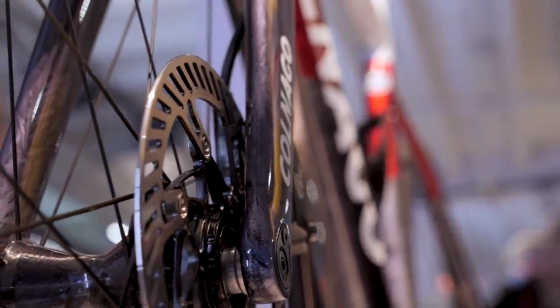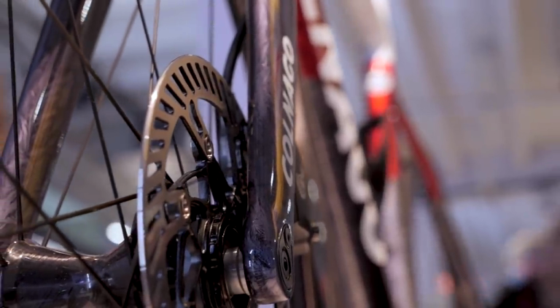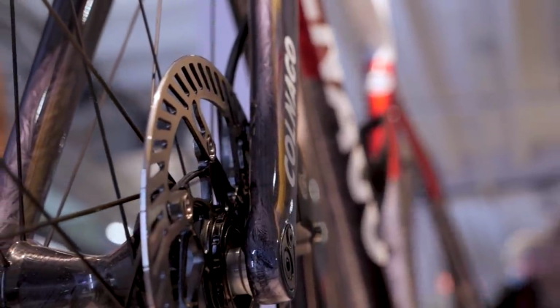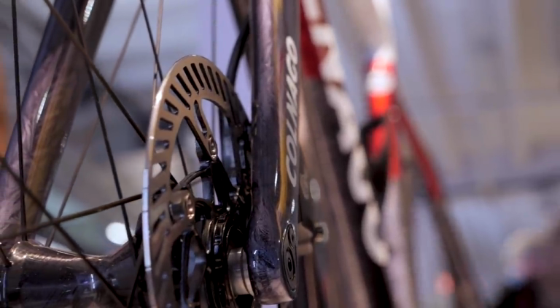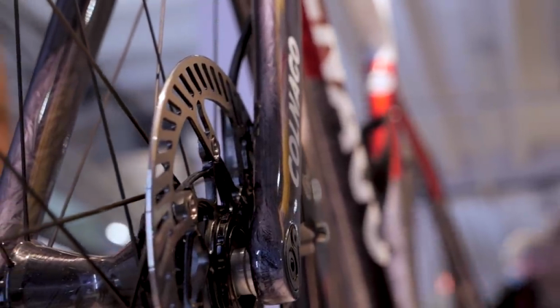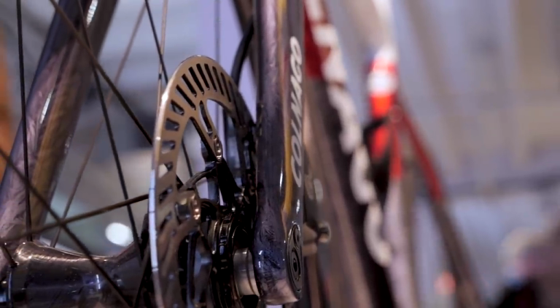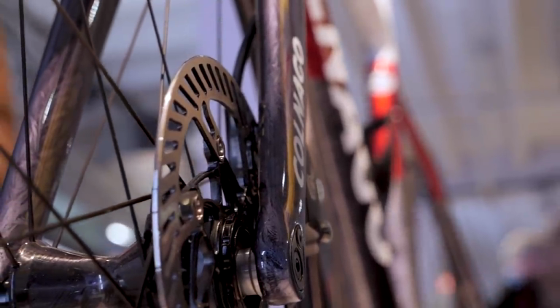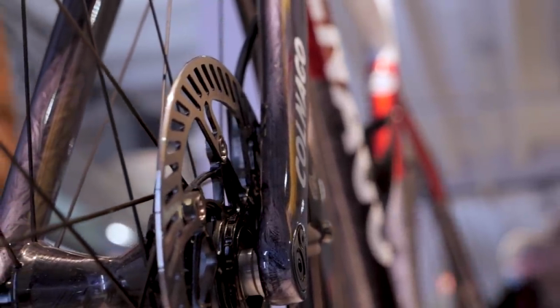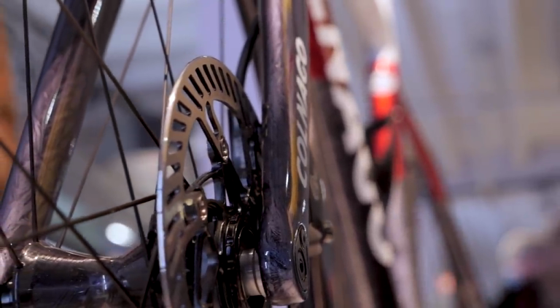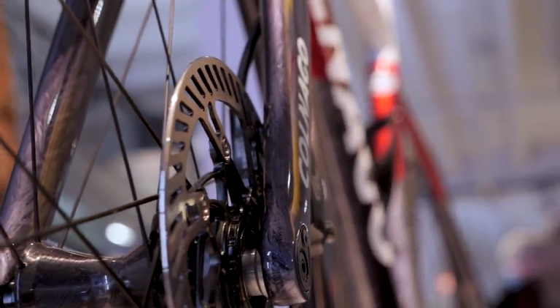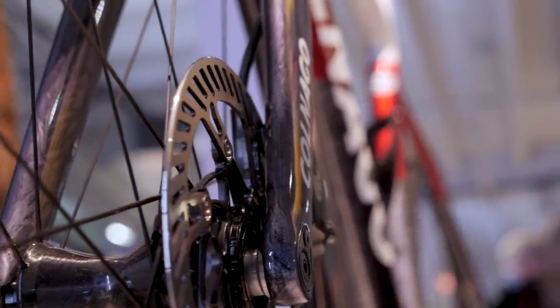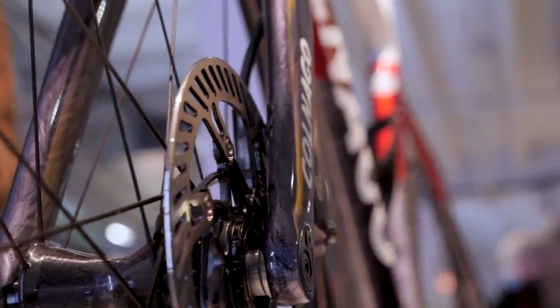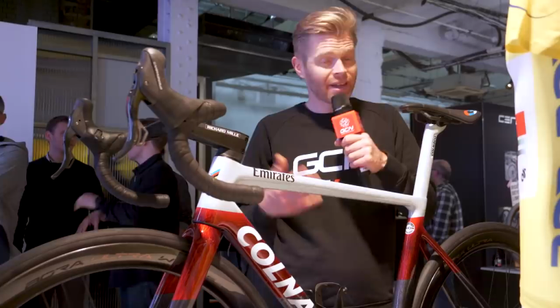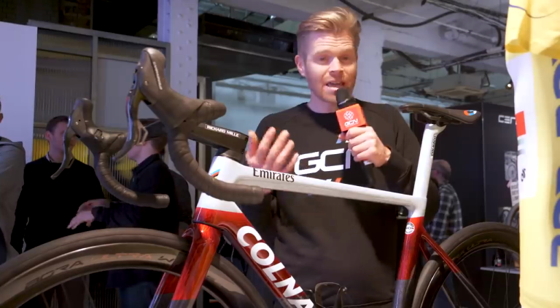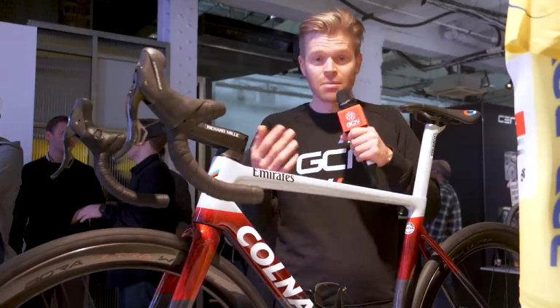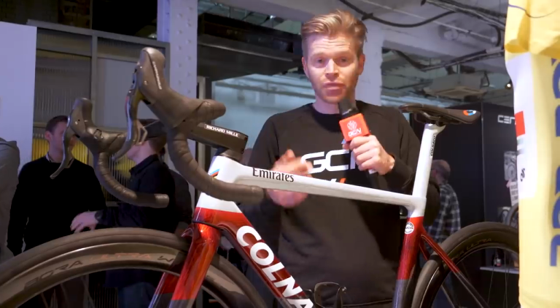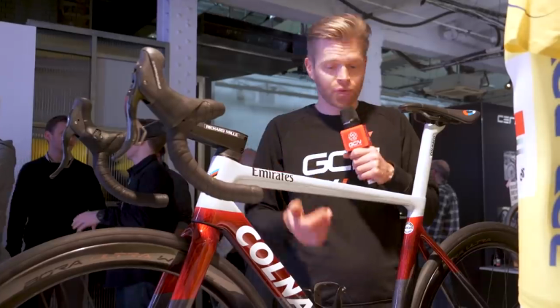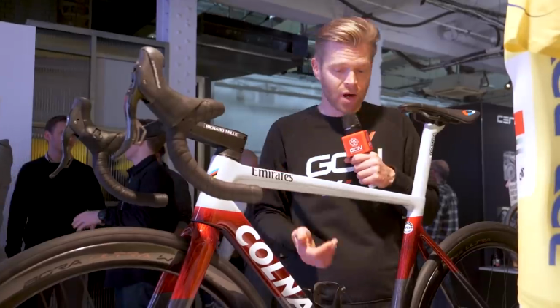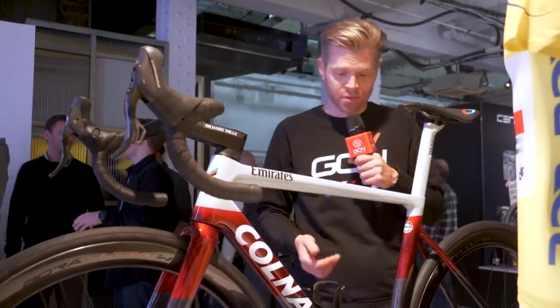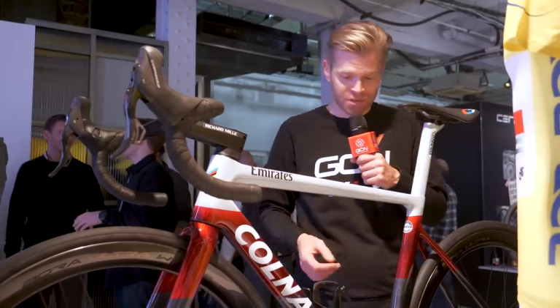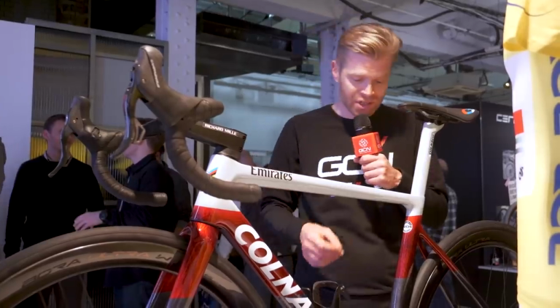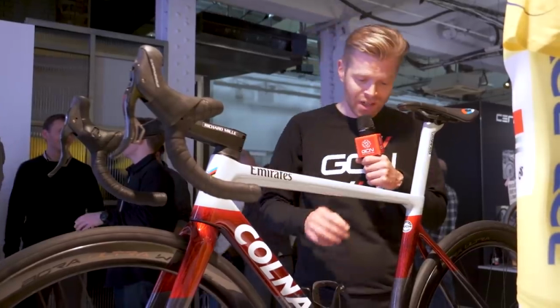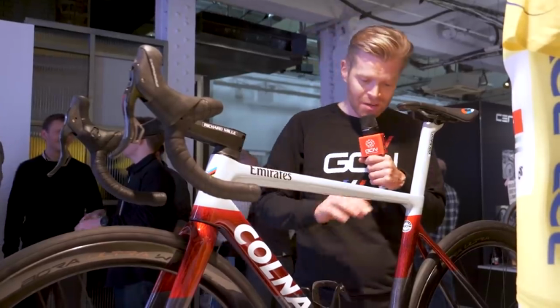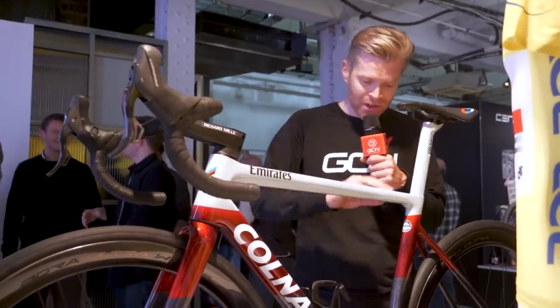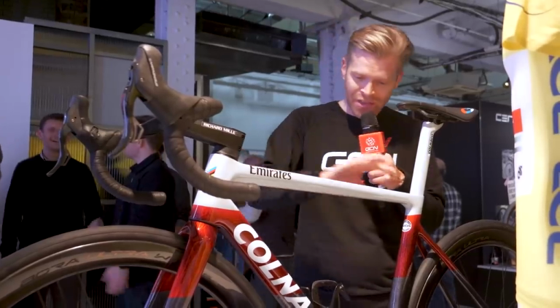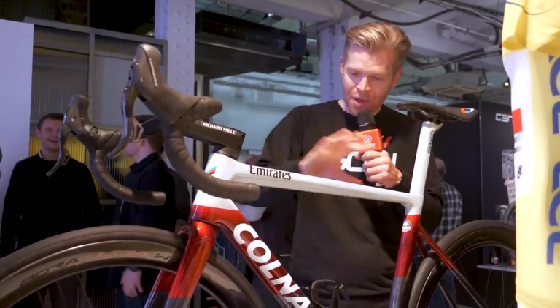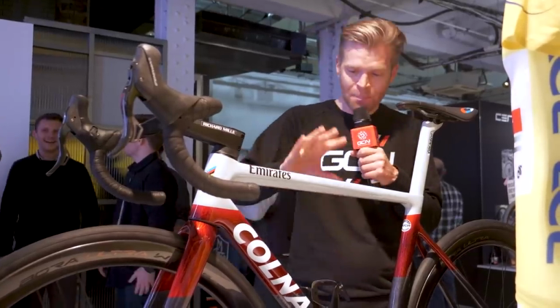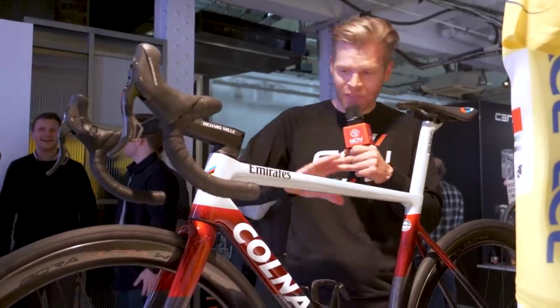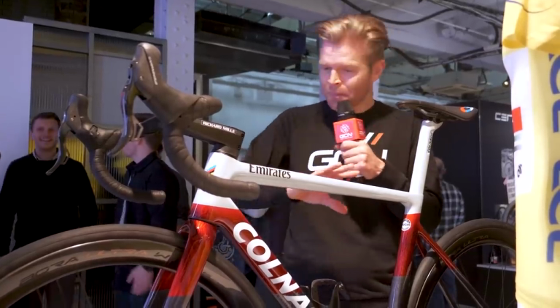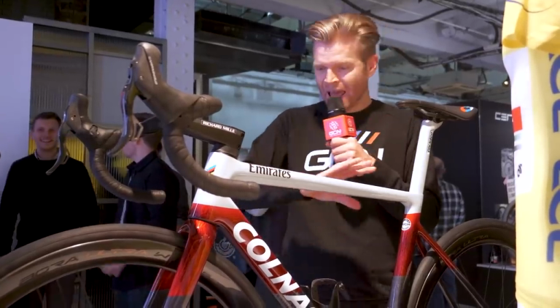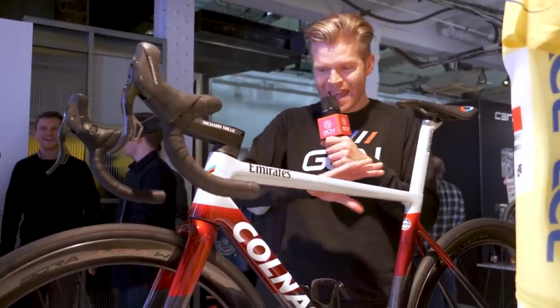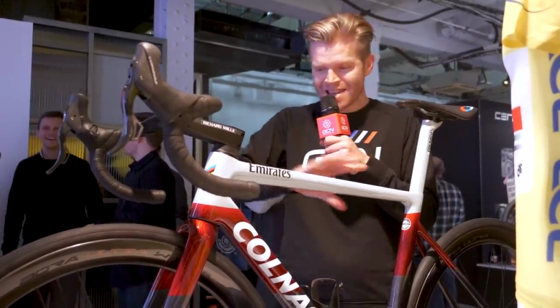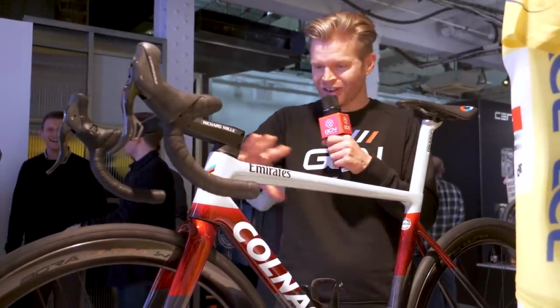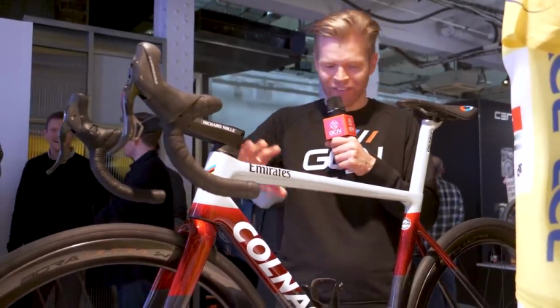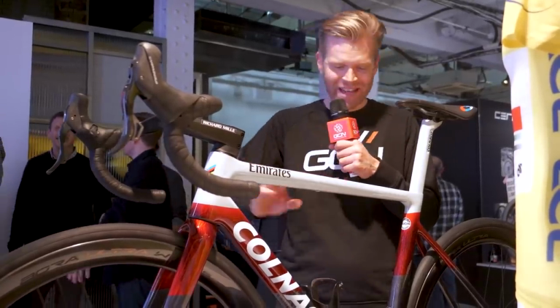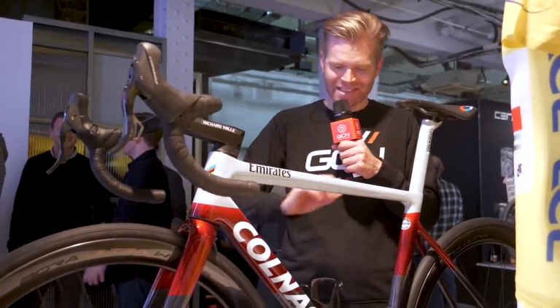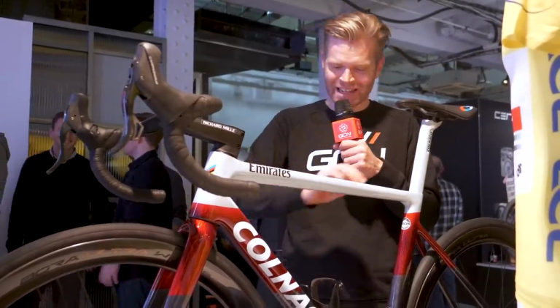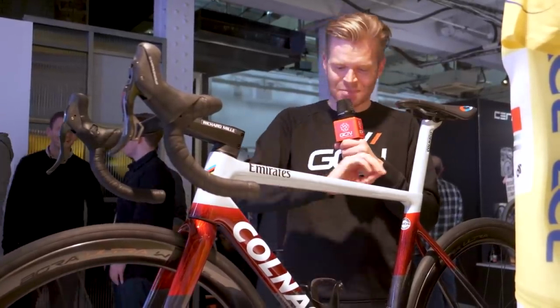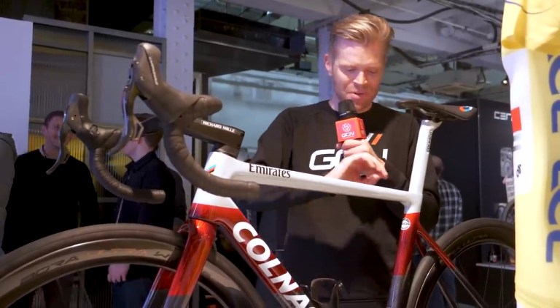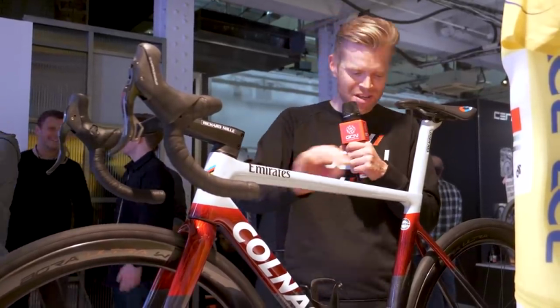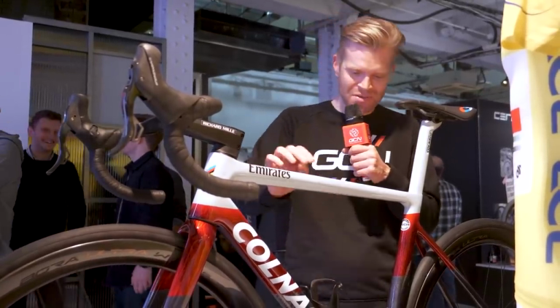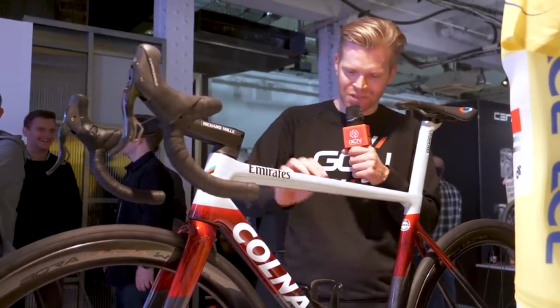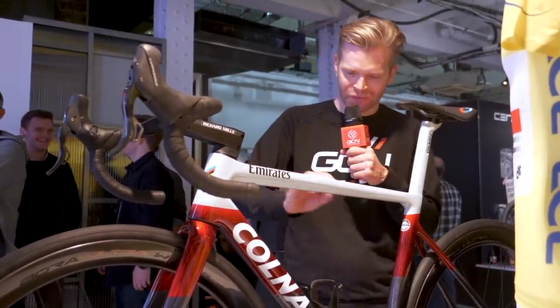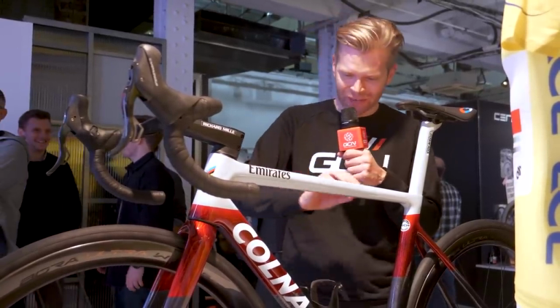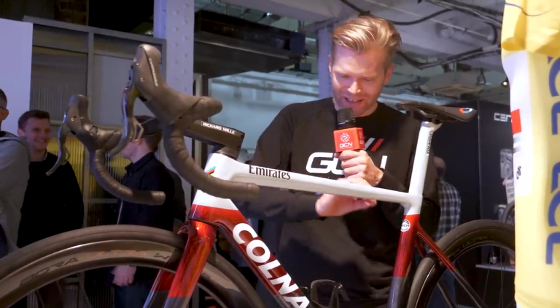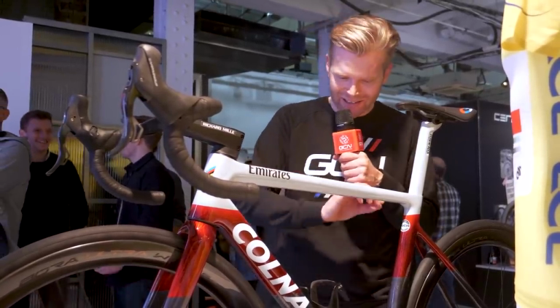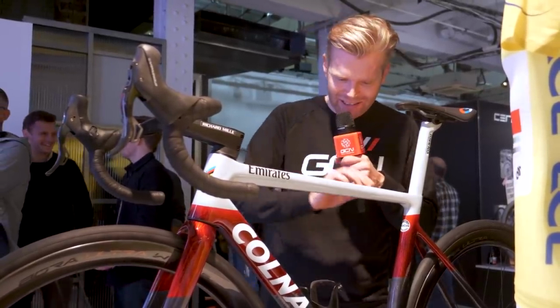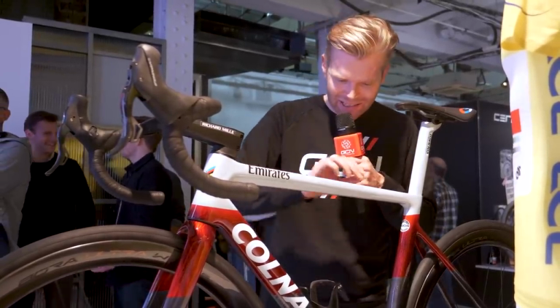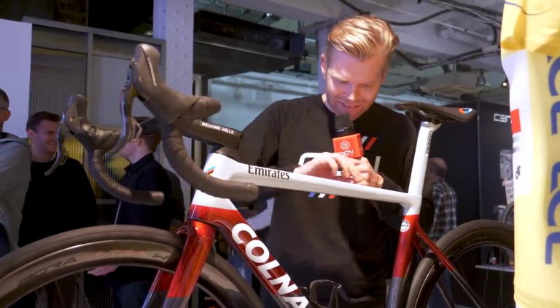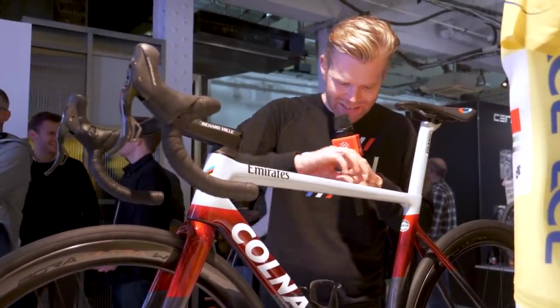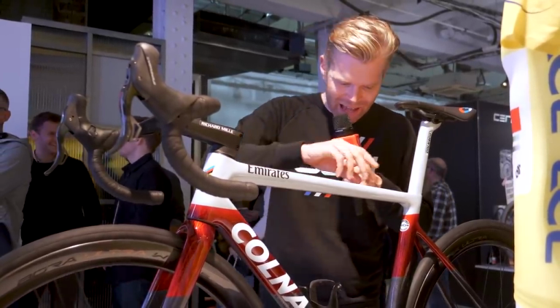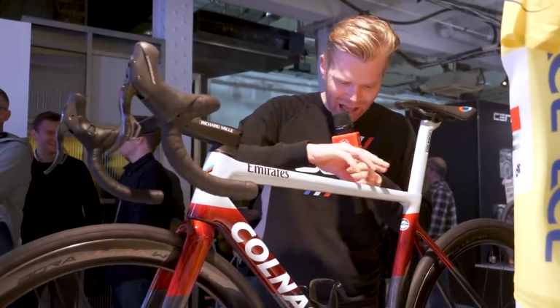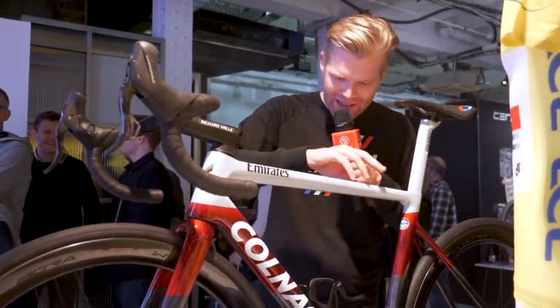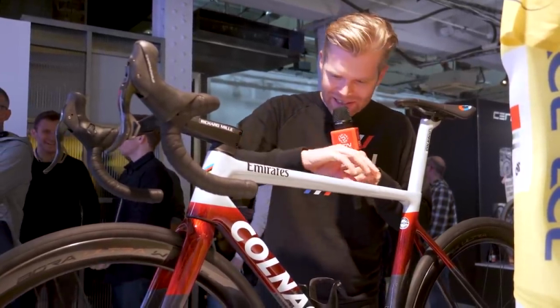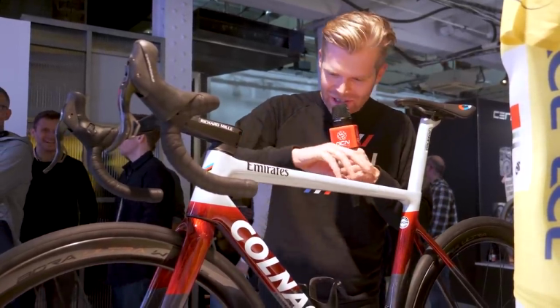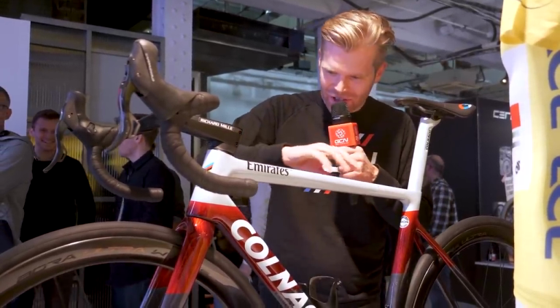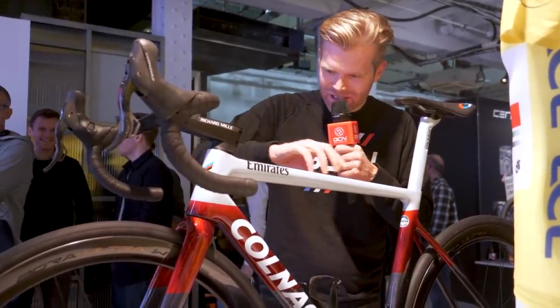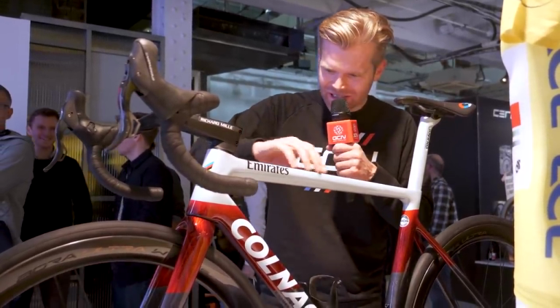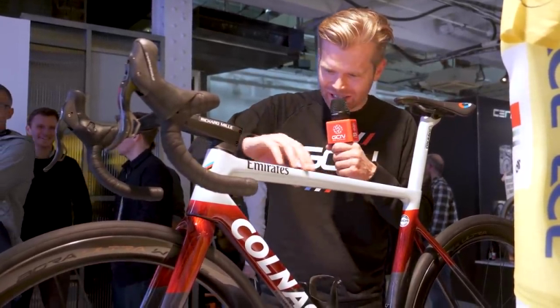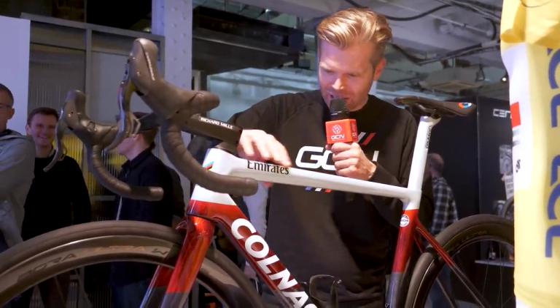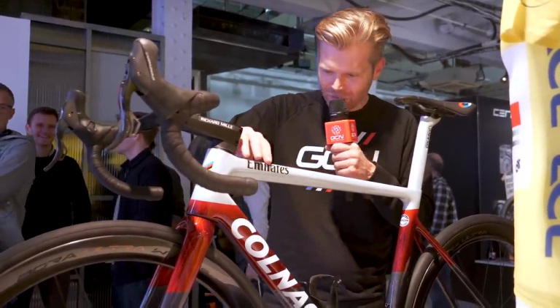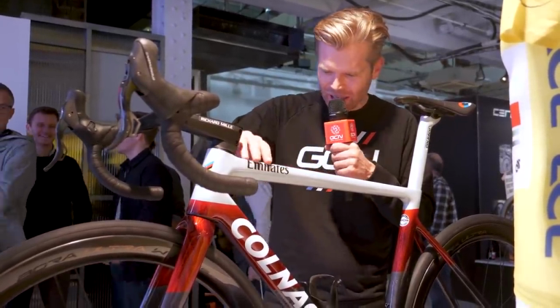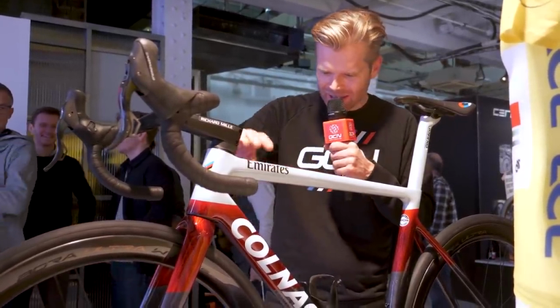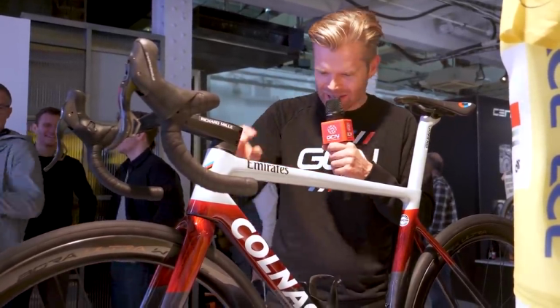Maybe he's just a fan of Game of Thrones, but the paint on this is beautiful — this ice-crystally effect and then this red fade on here.